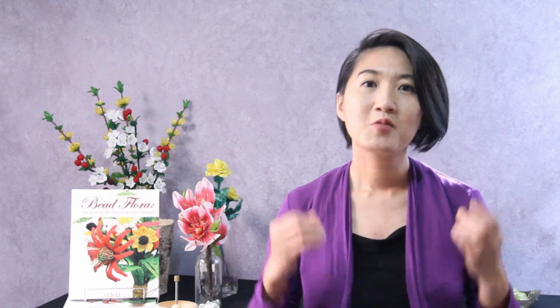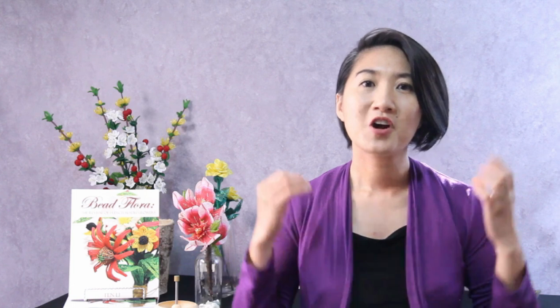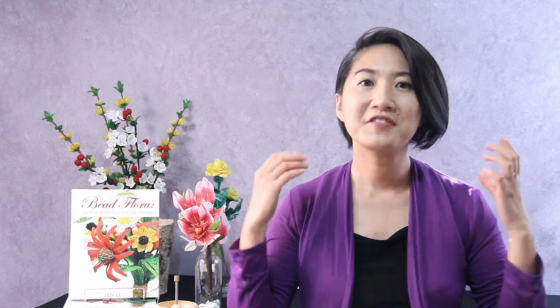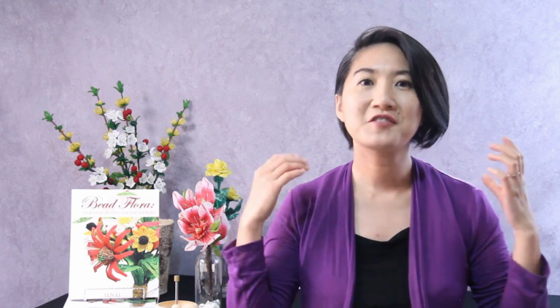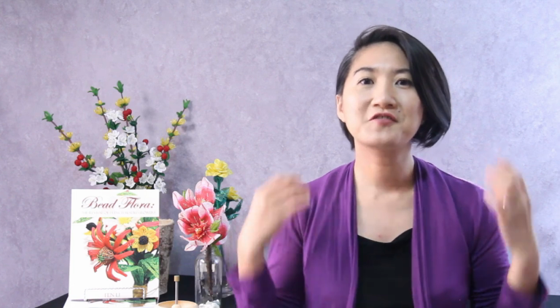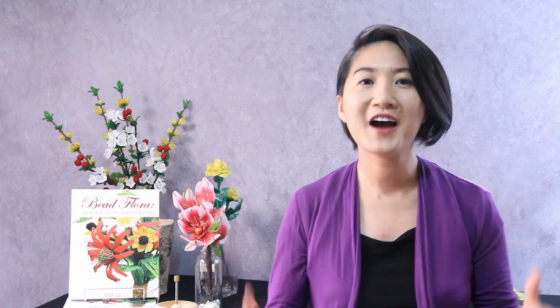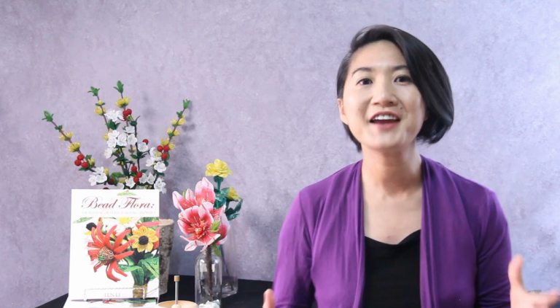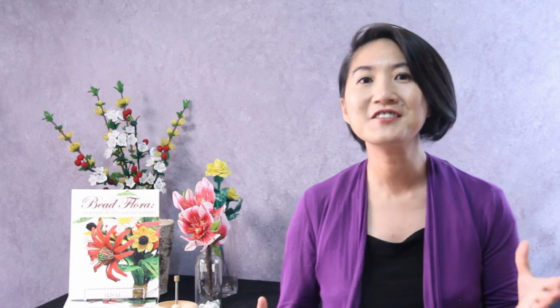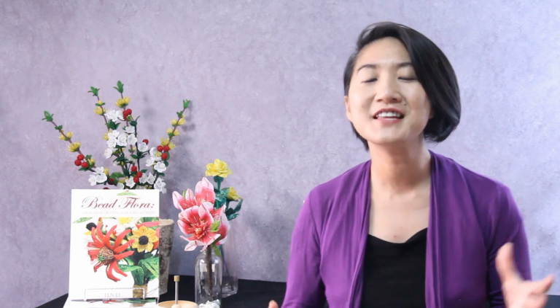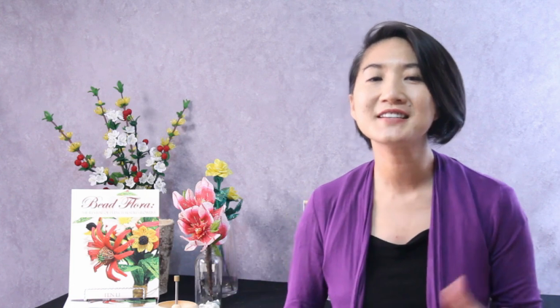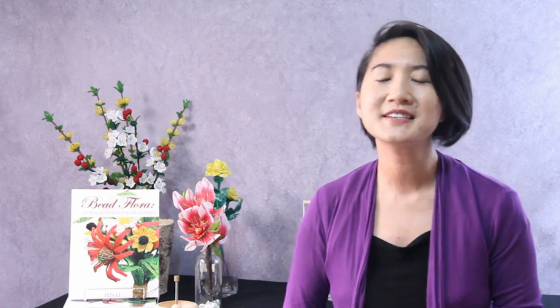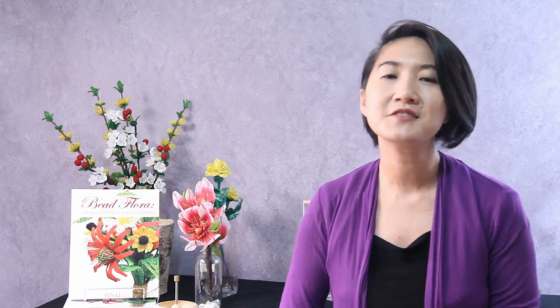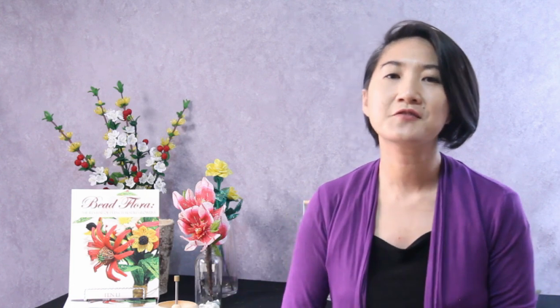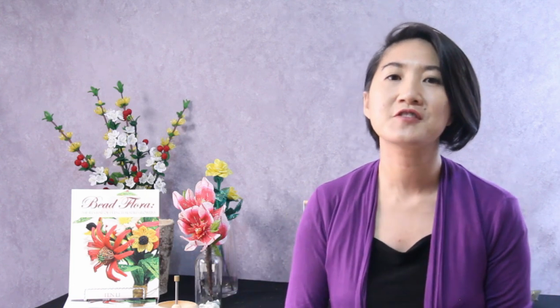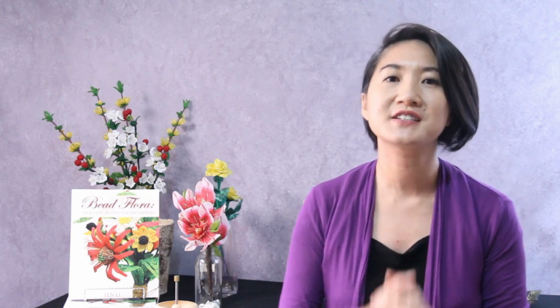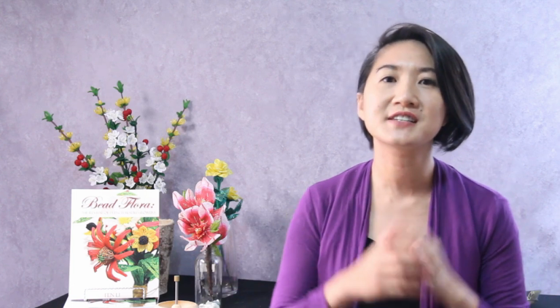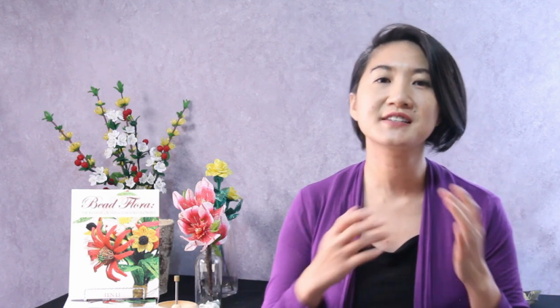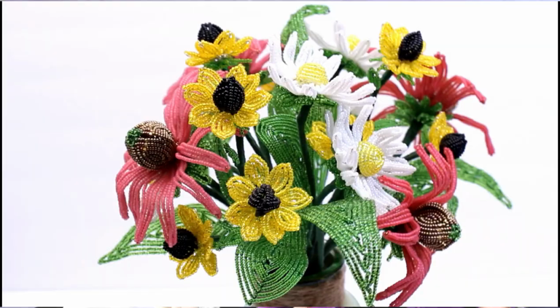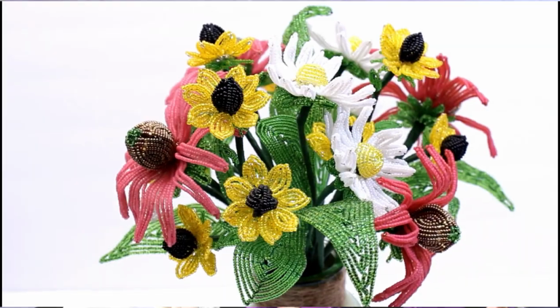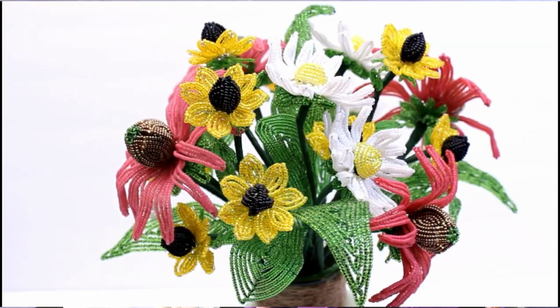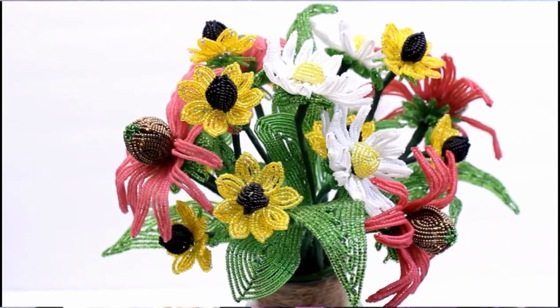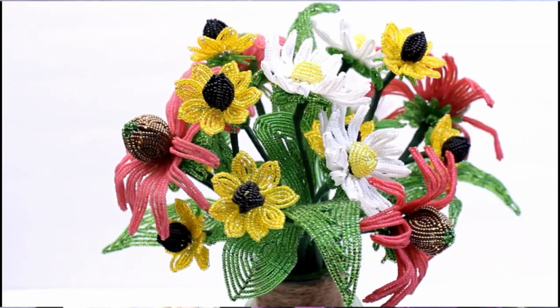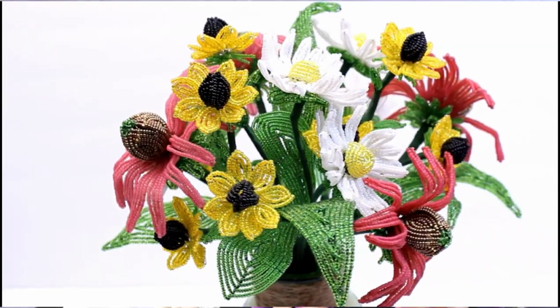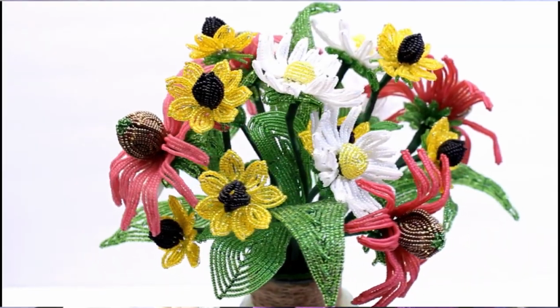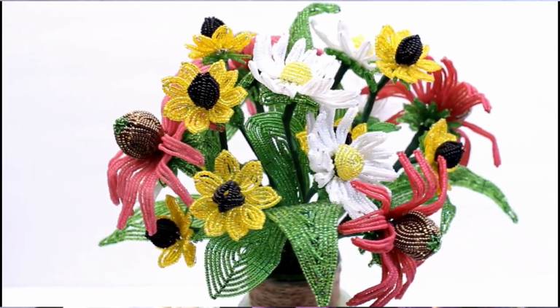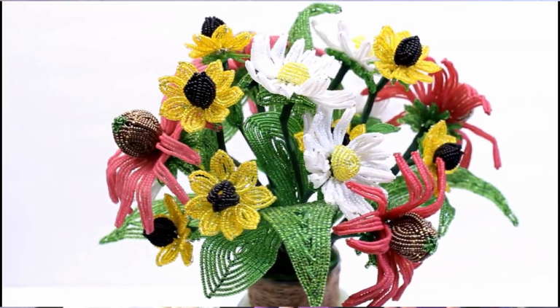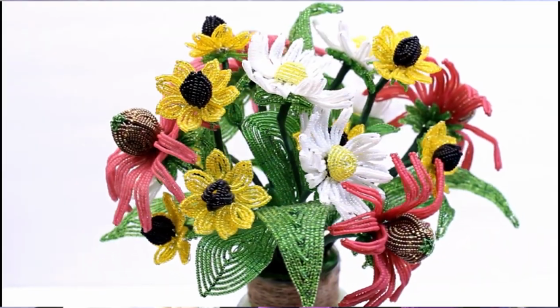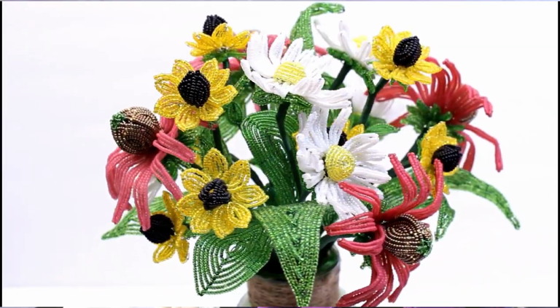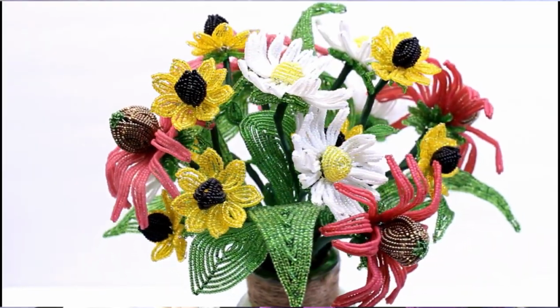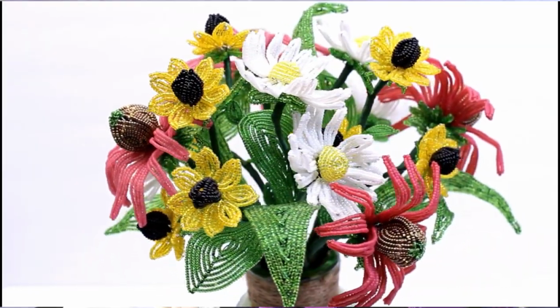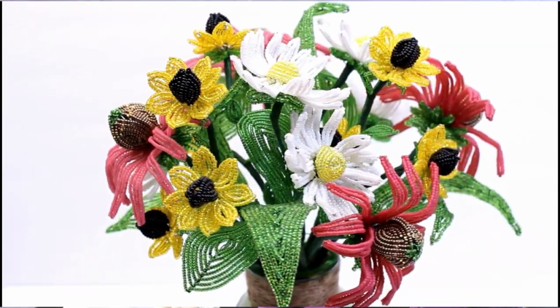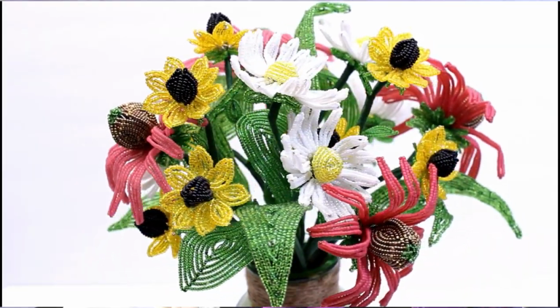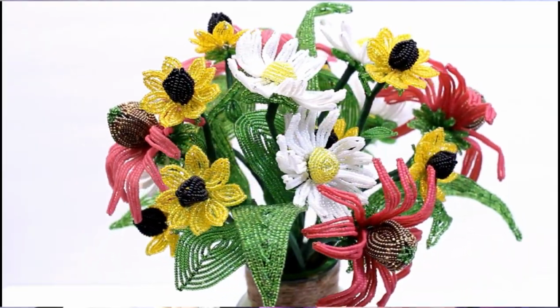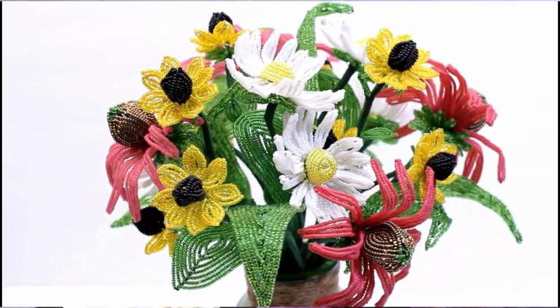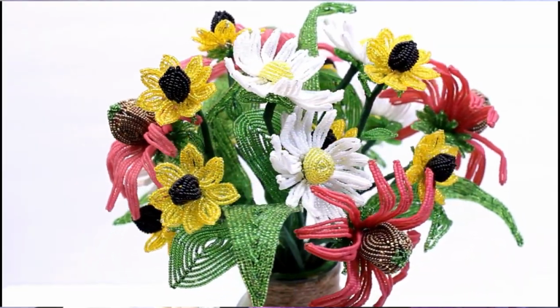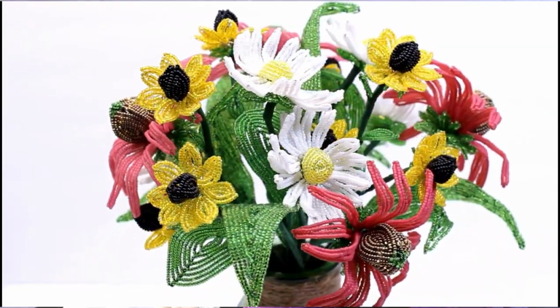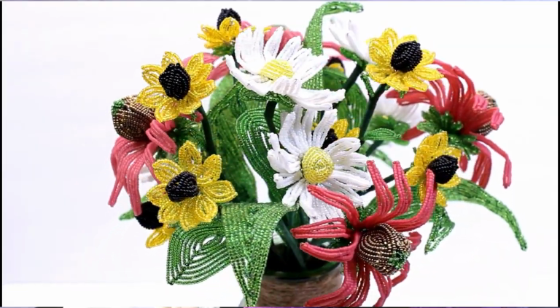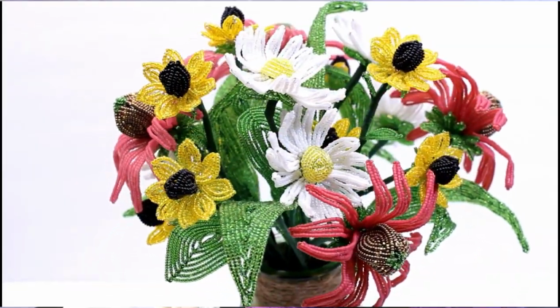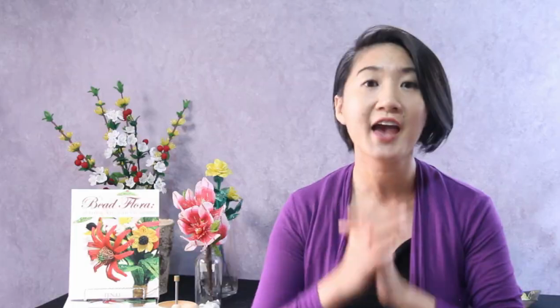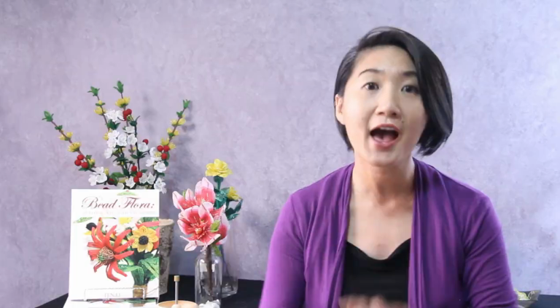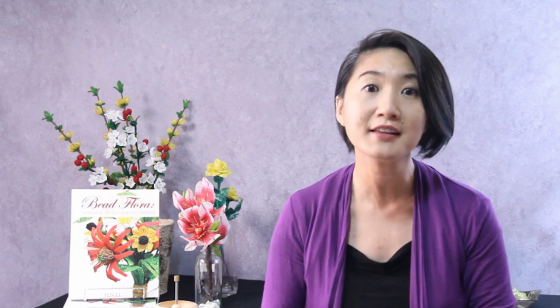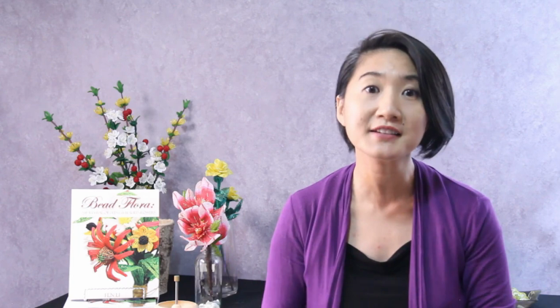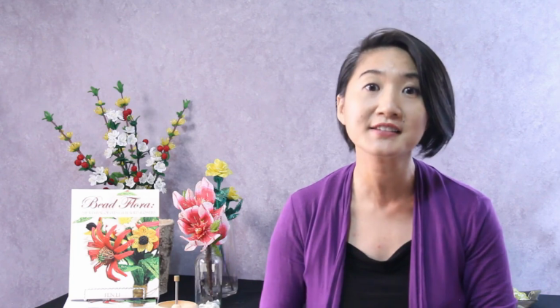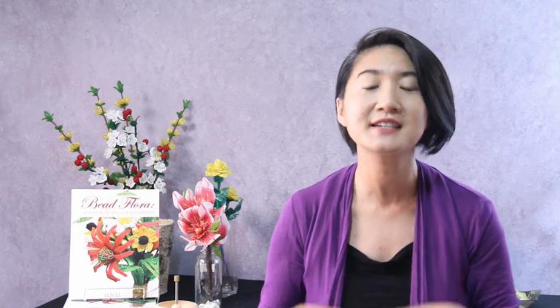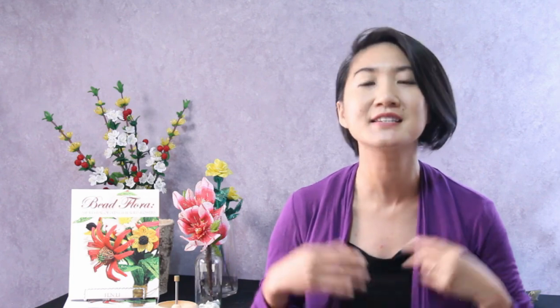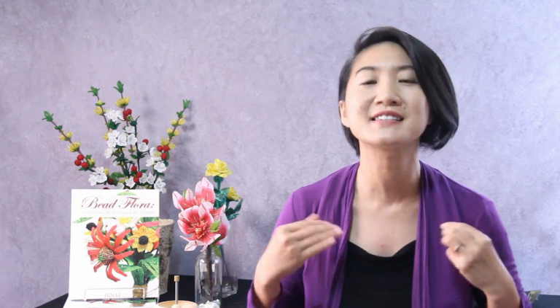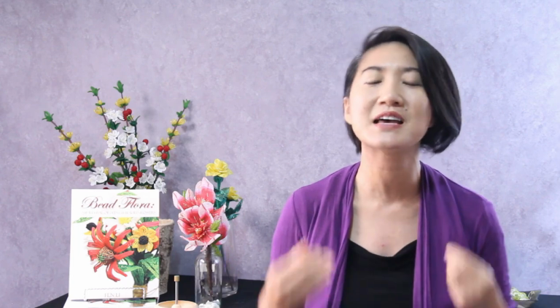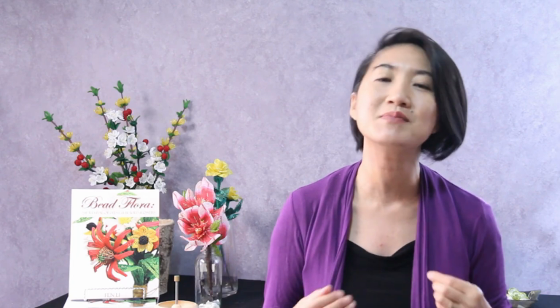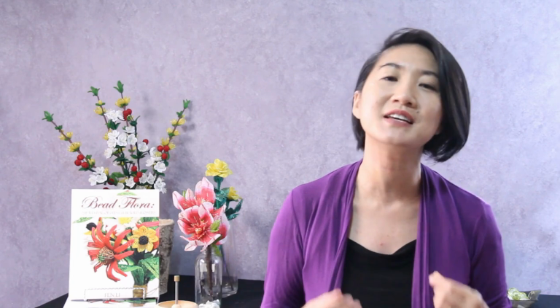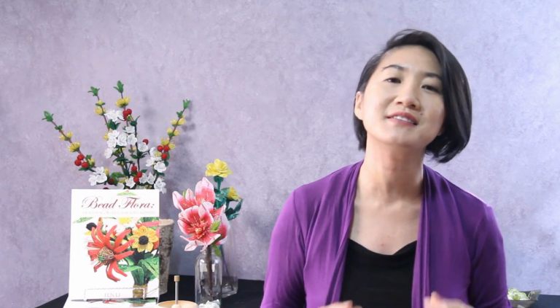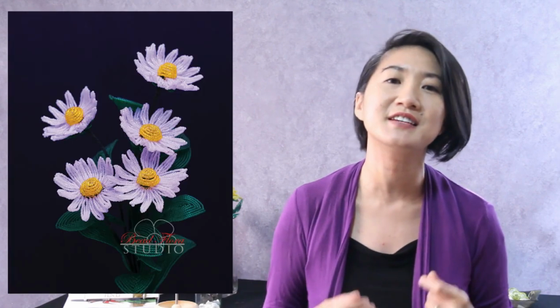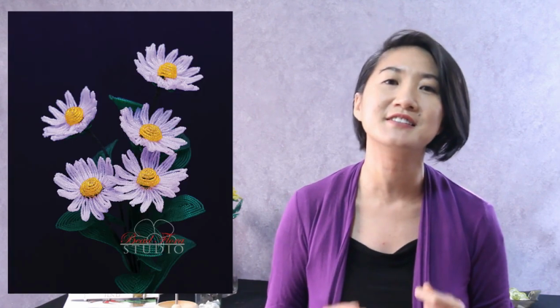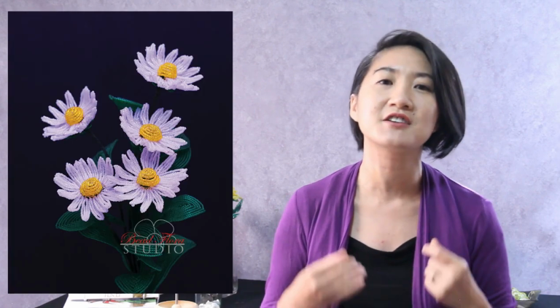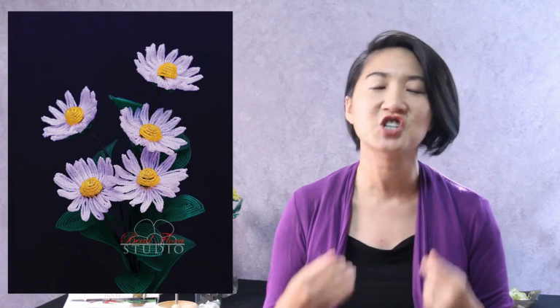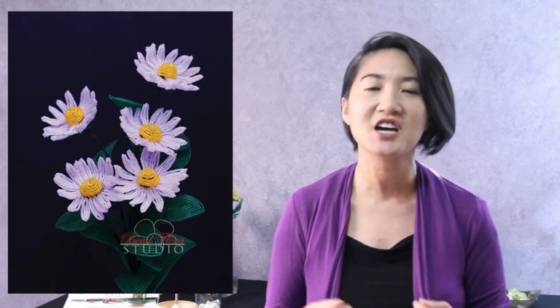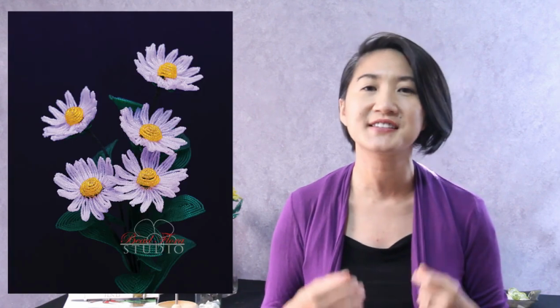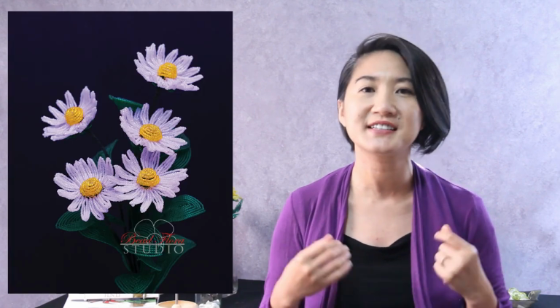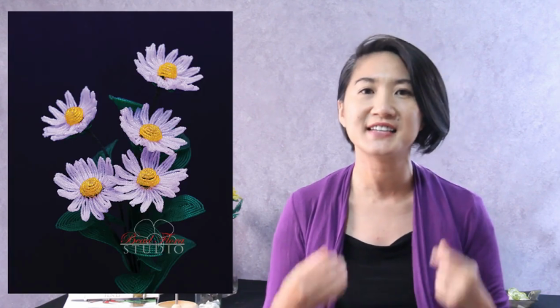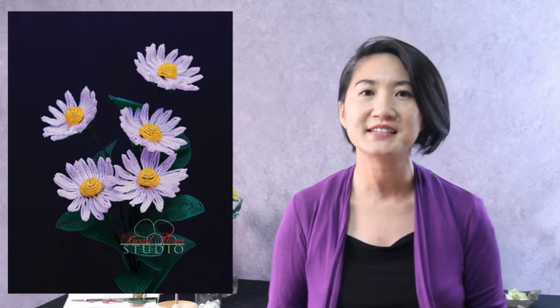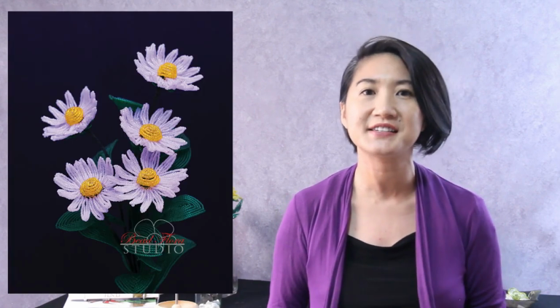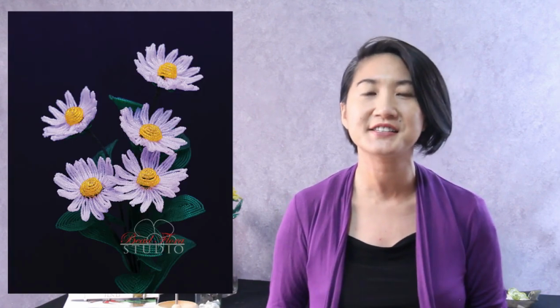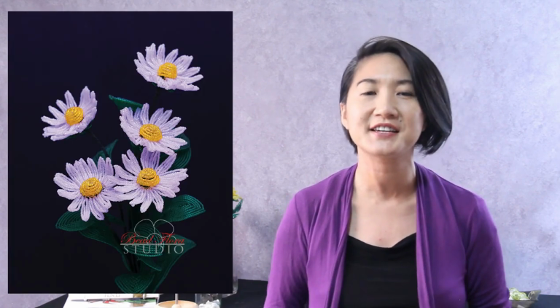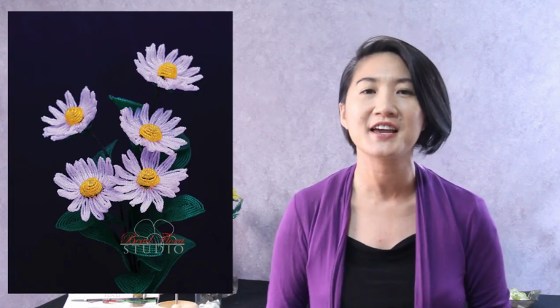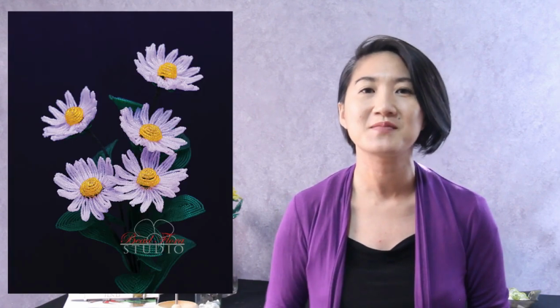We are on the final lesson for this summer wildflowers arrangement. We are making the calyx and assembling these Shasta daisies today.